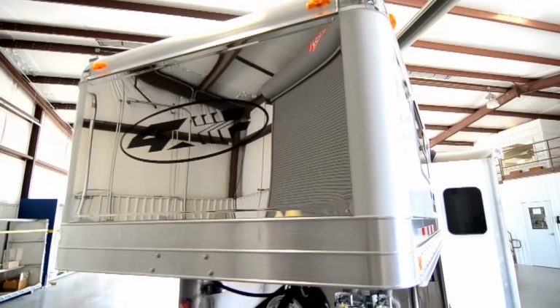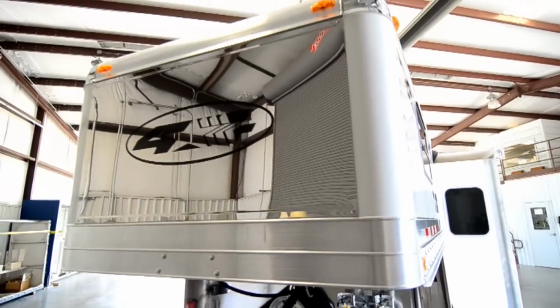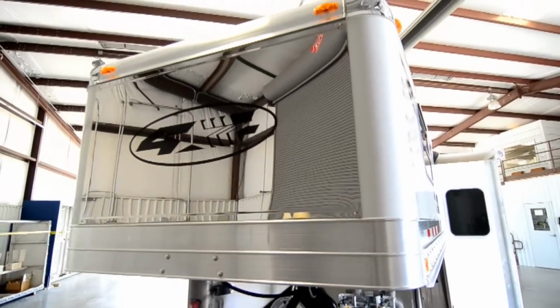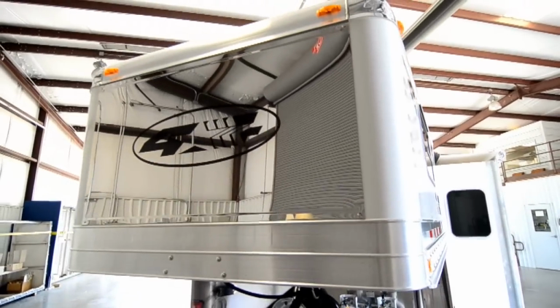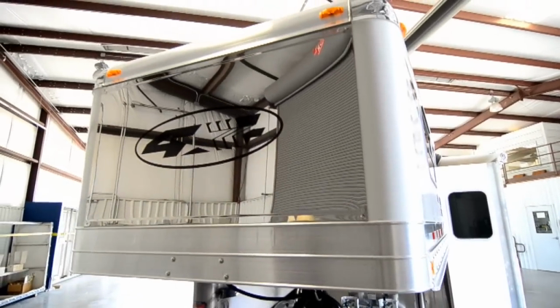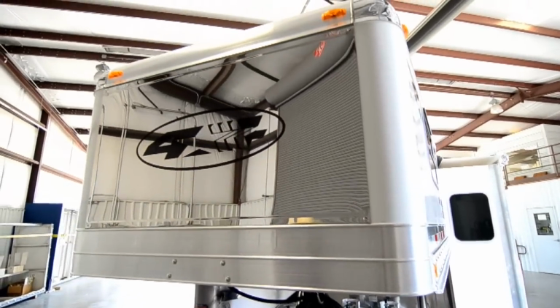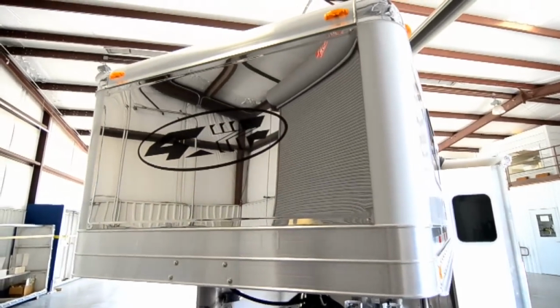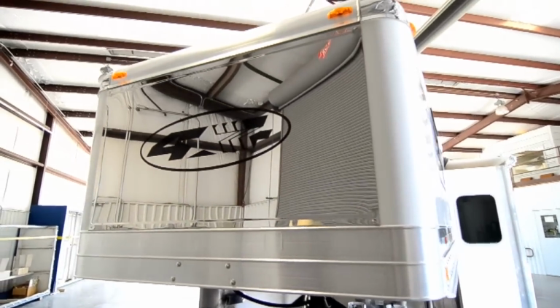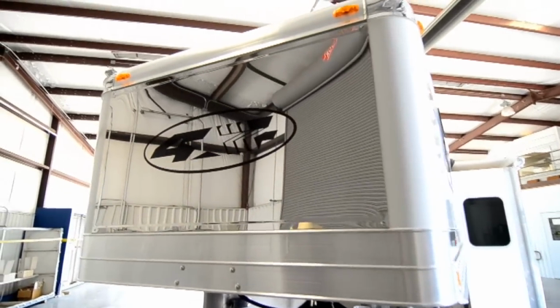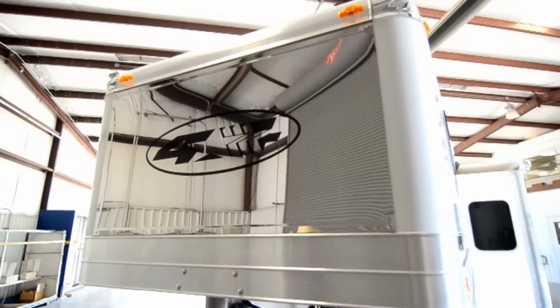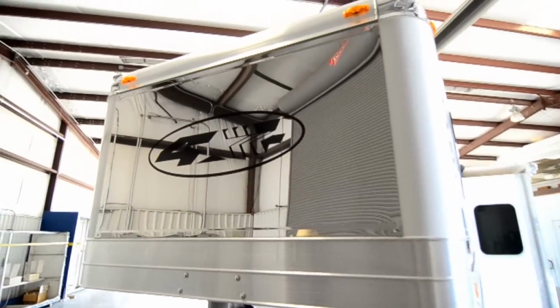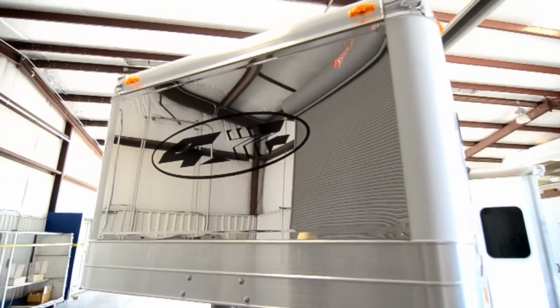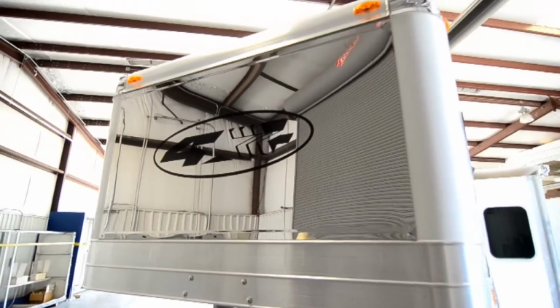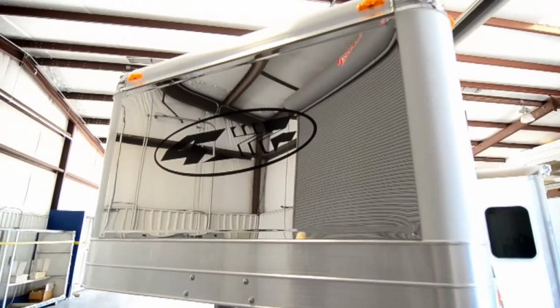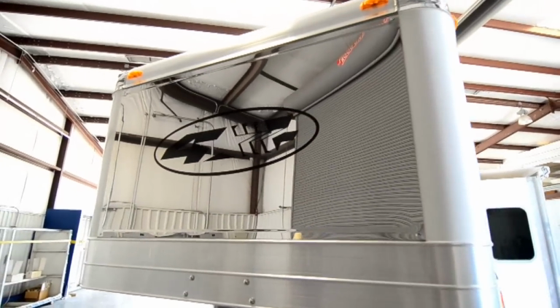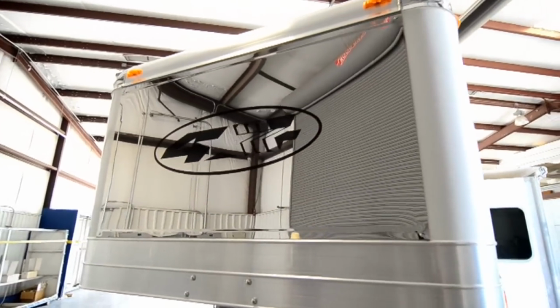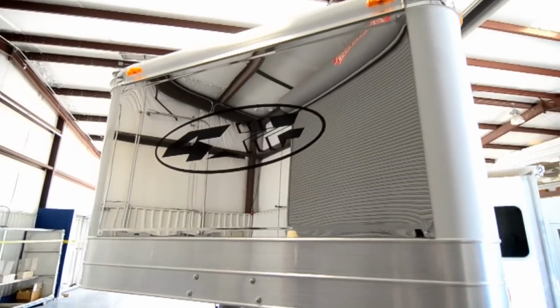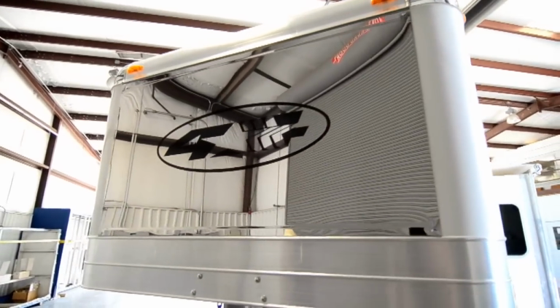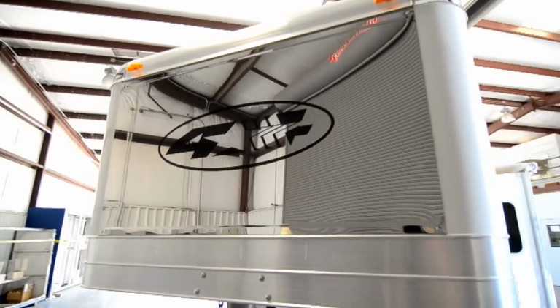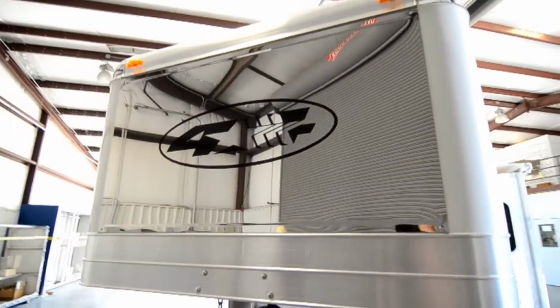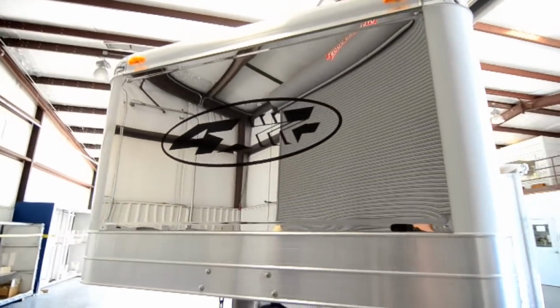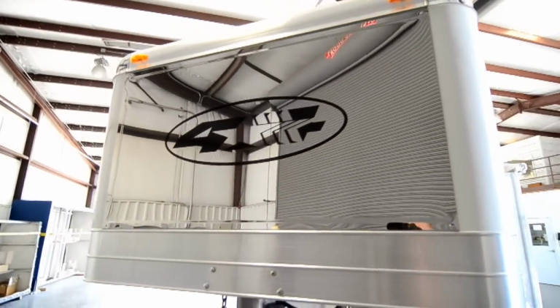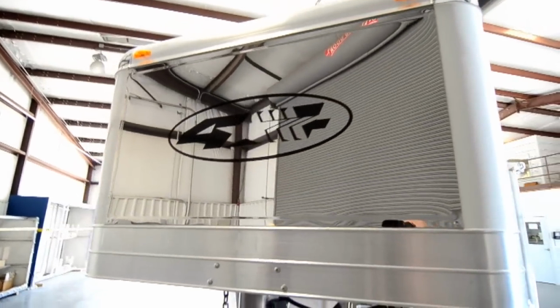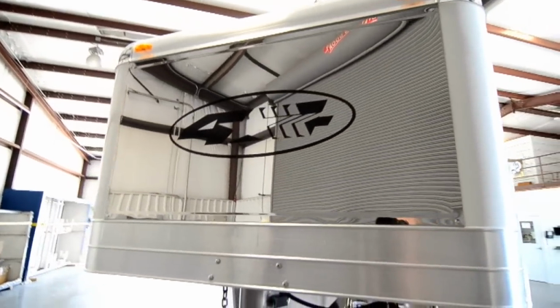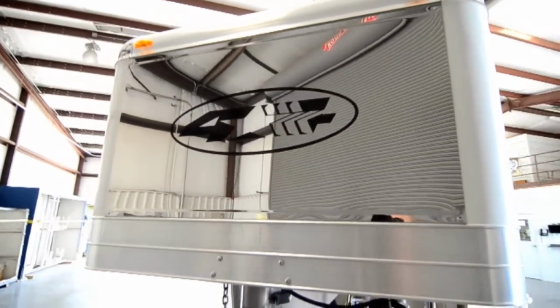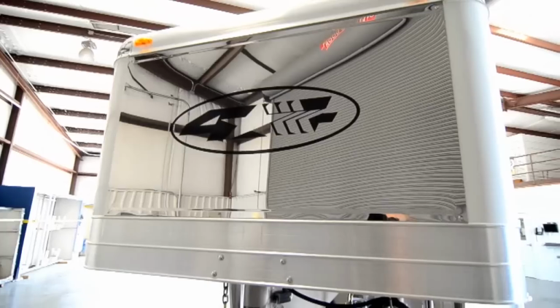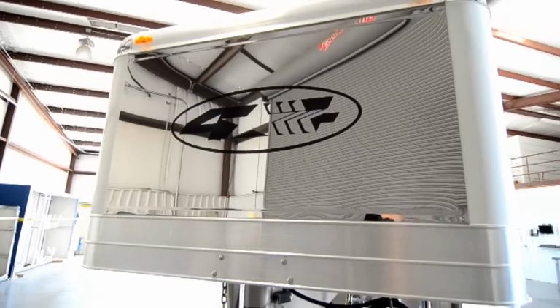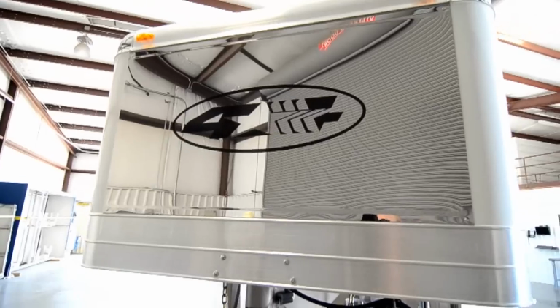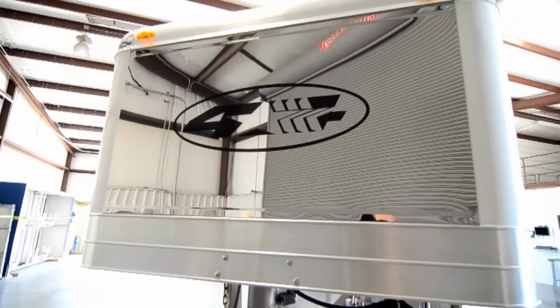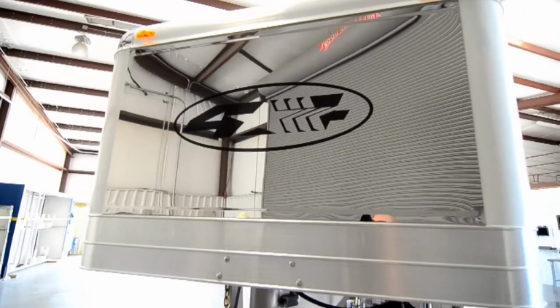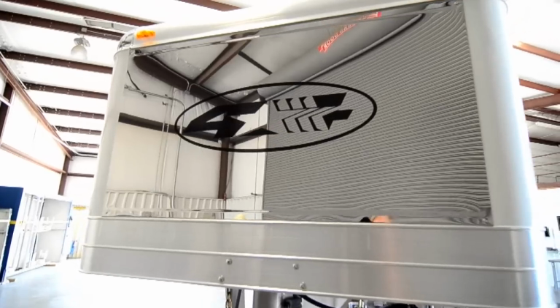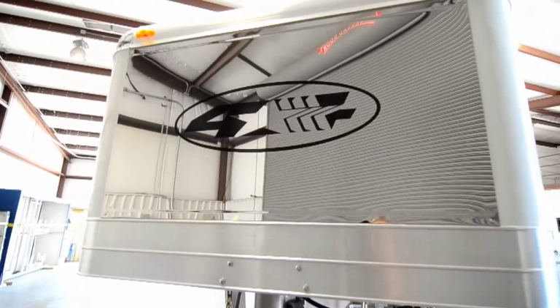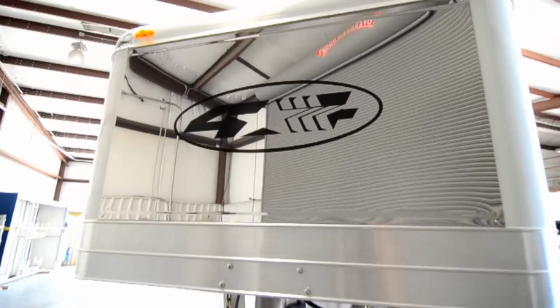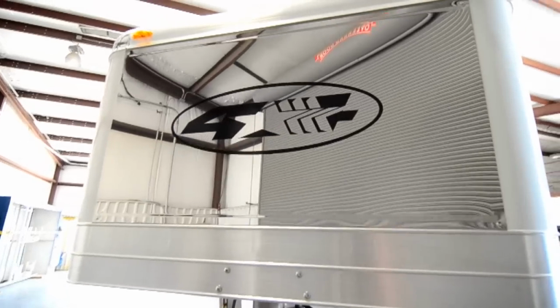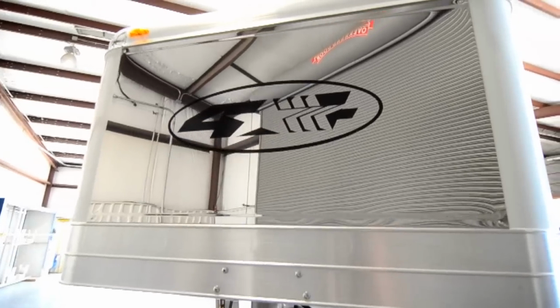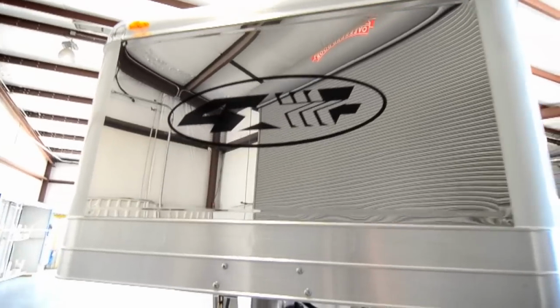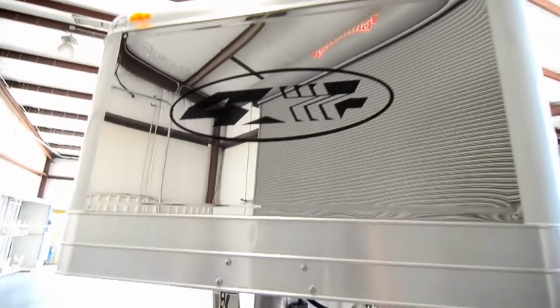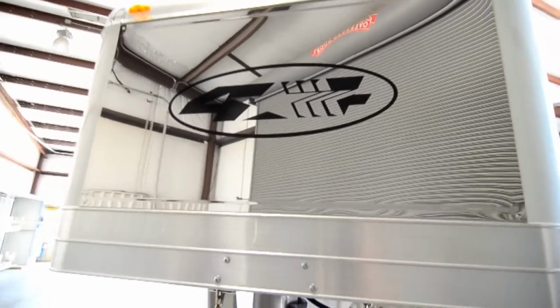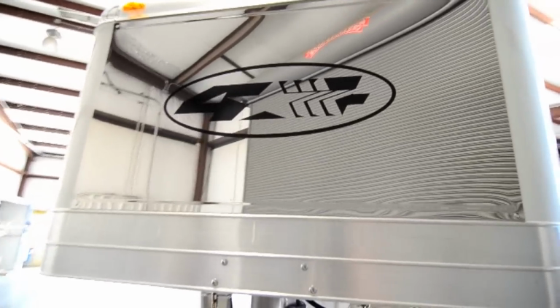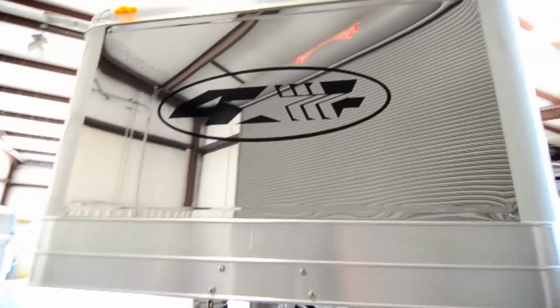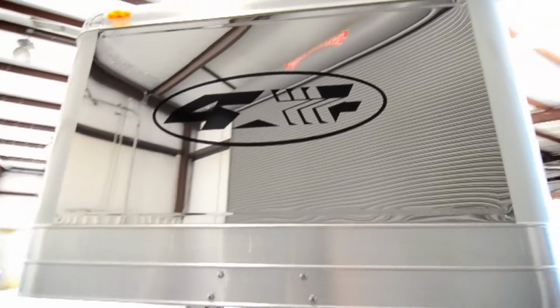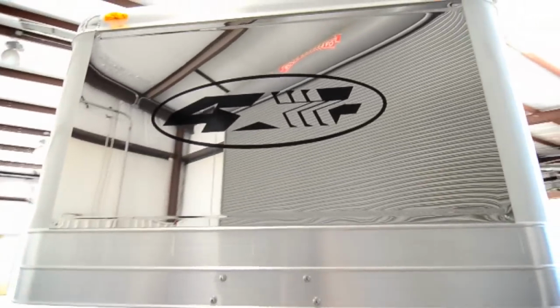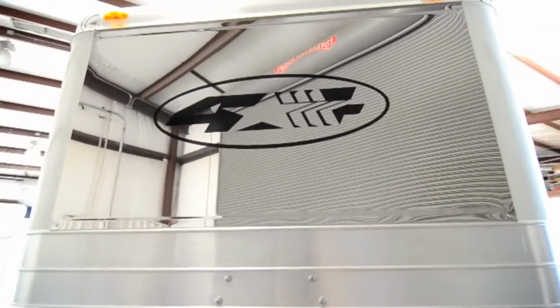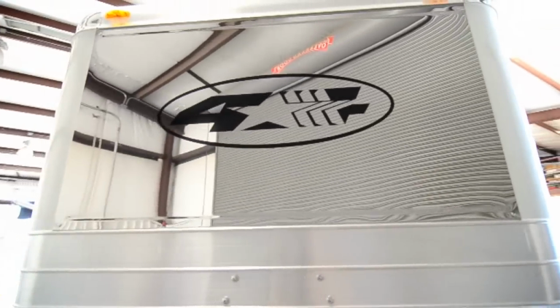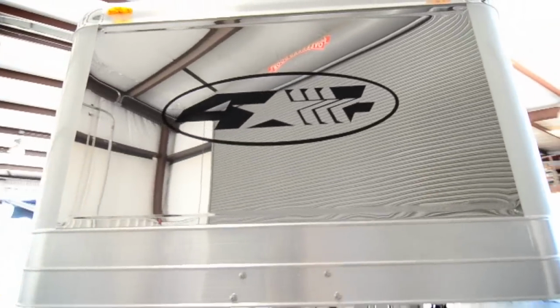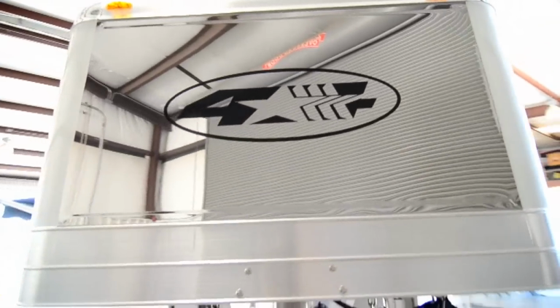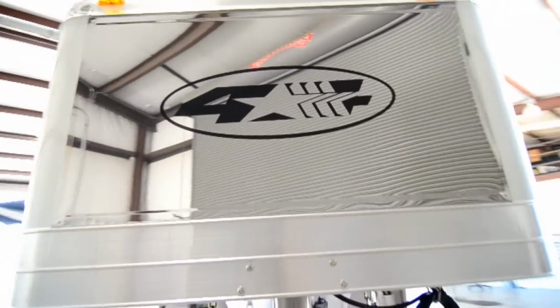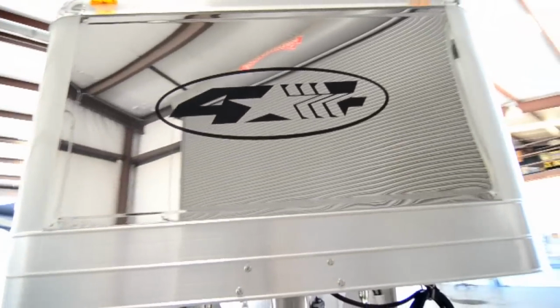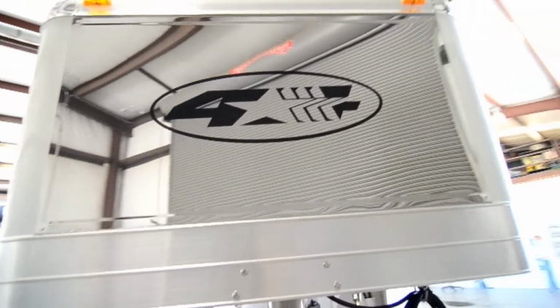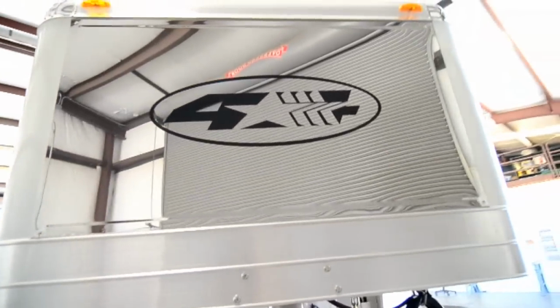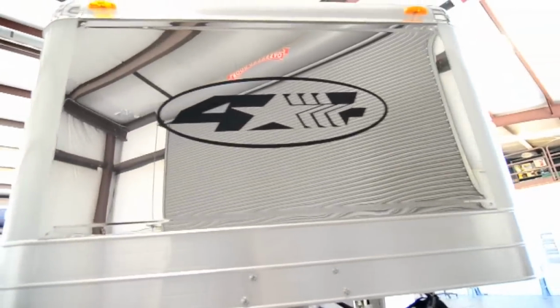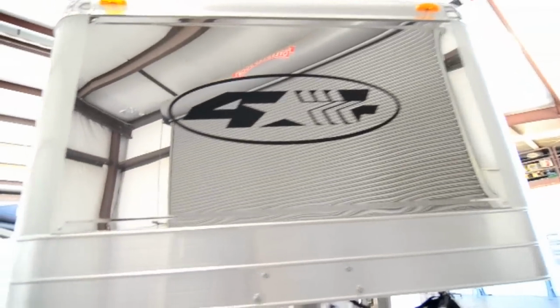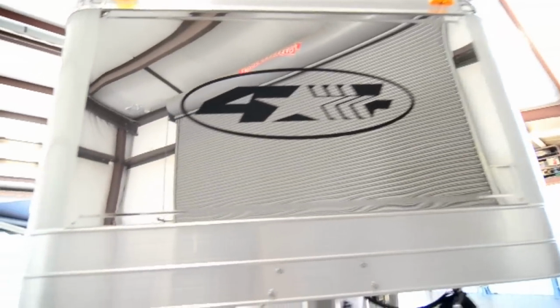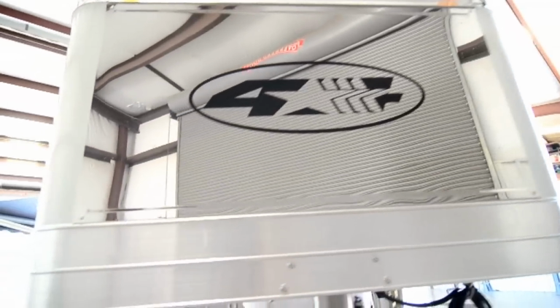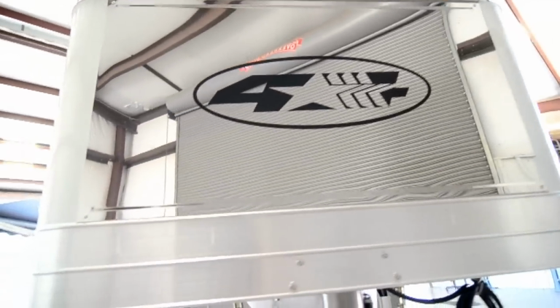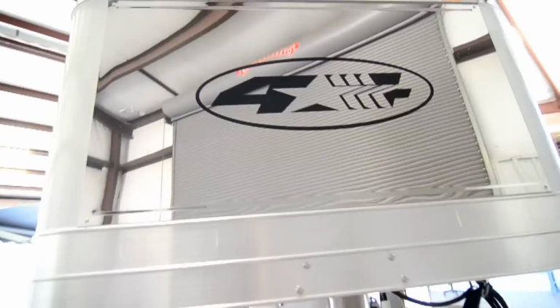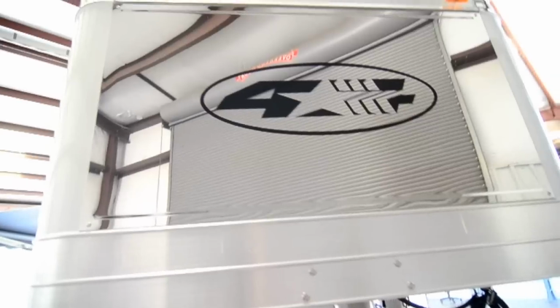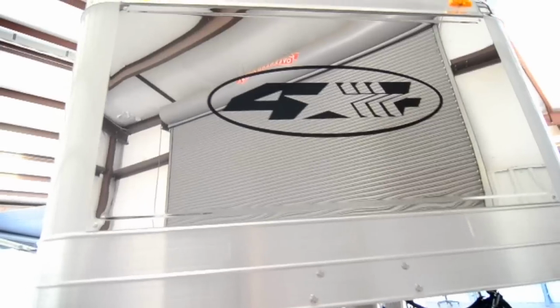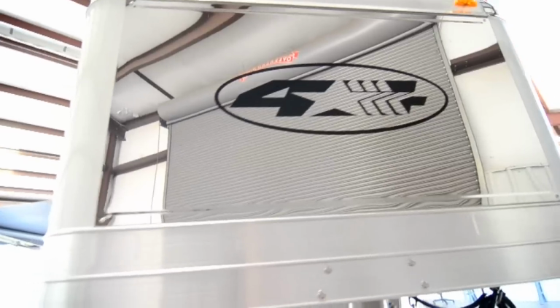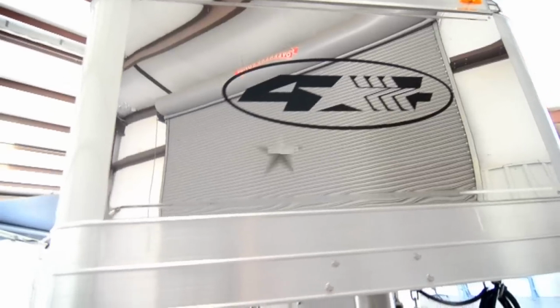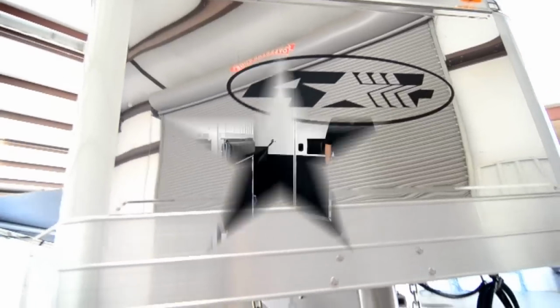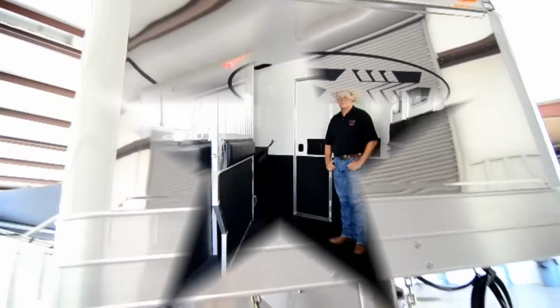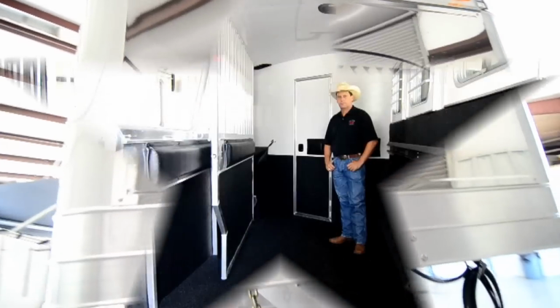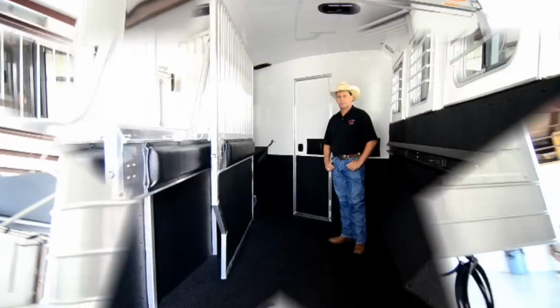We added a stainless nose sheet on the trailer. It looks good and makes it easy to get the bugs off.